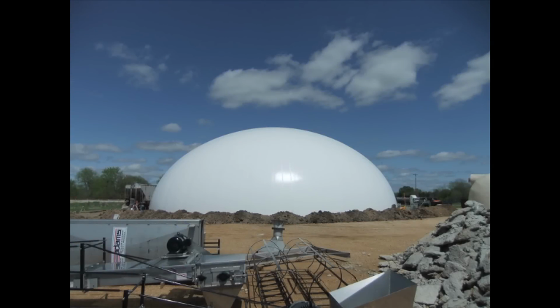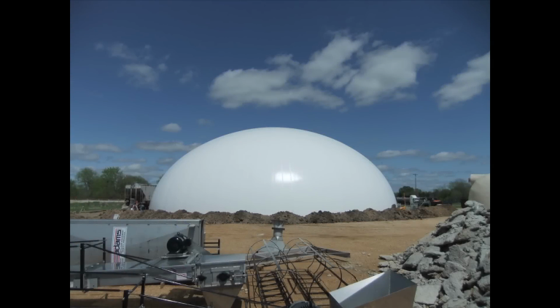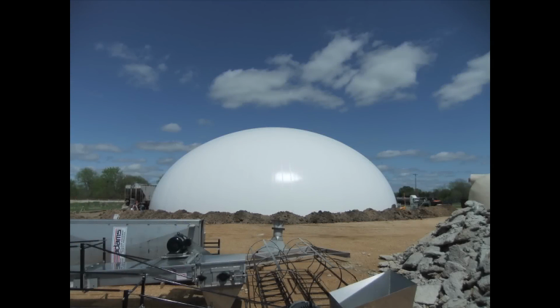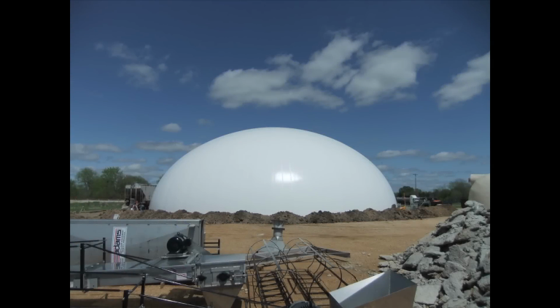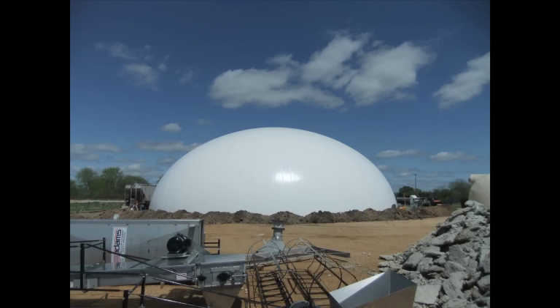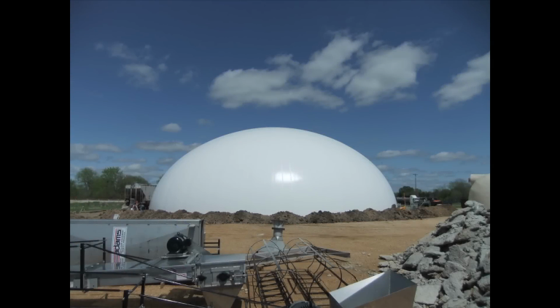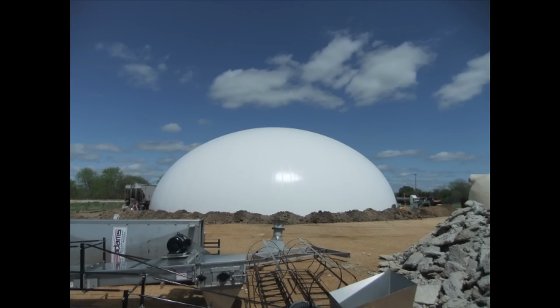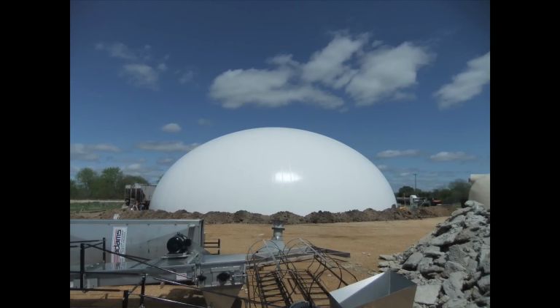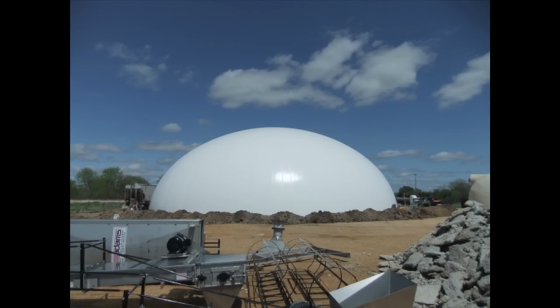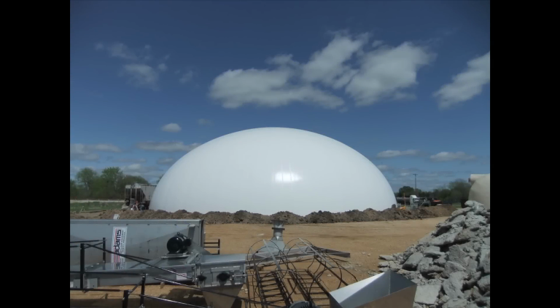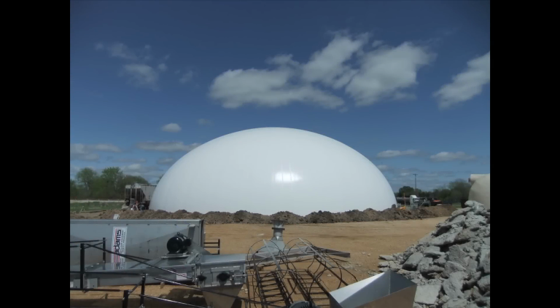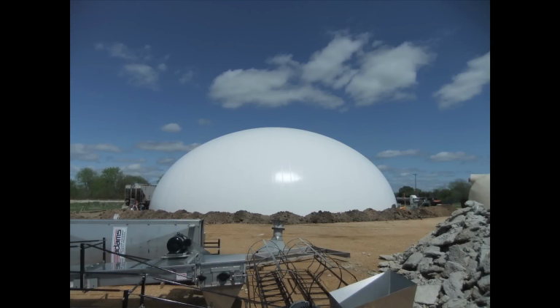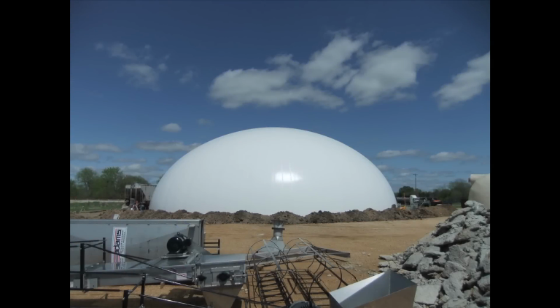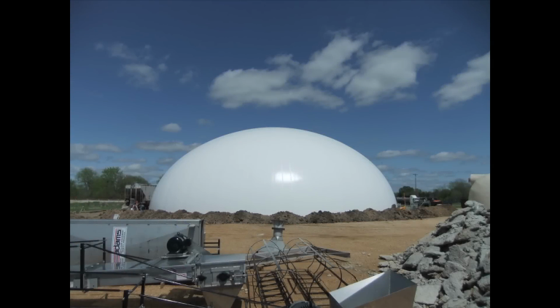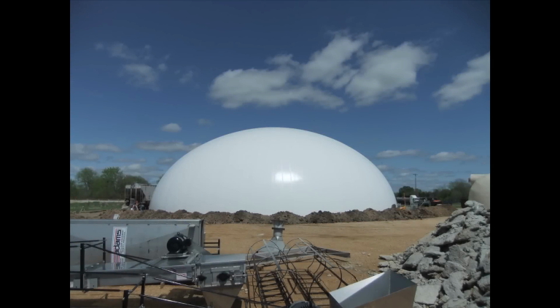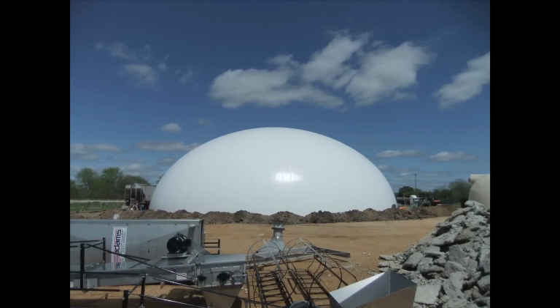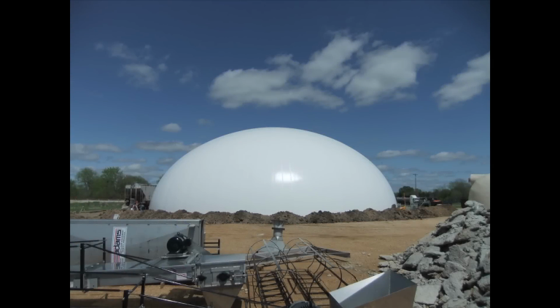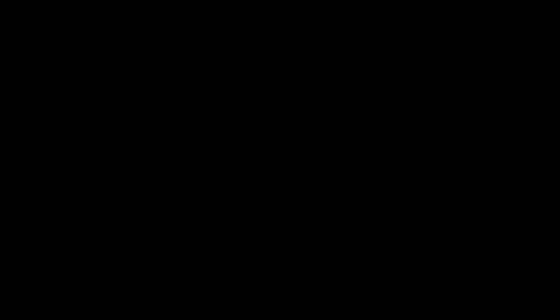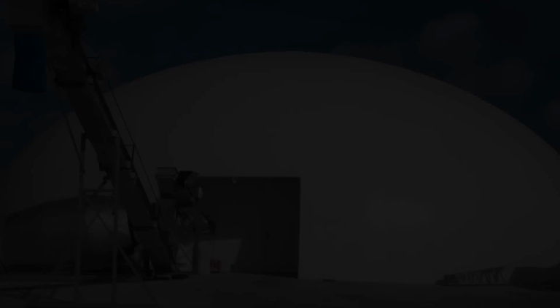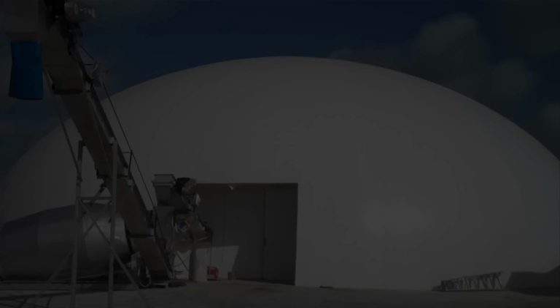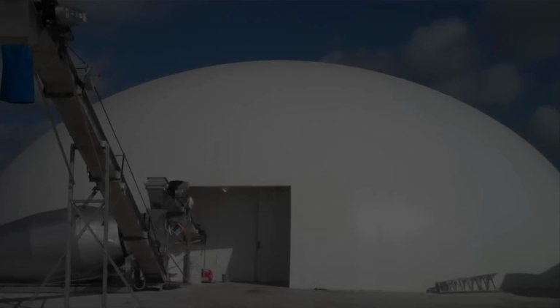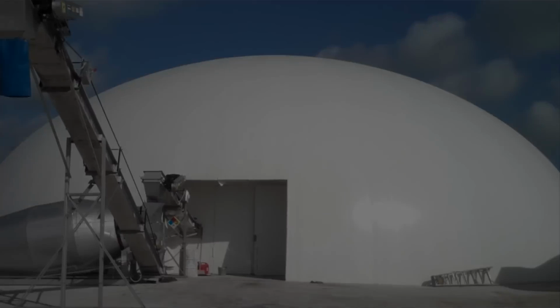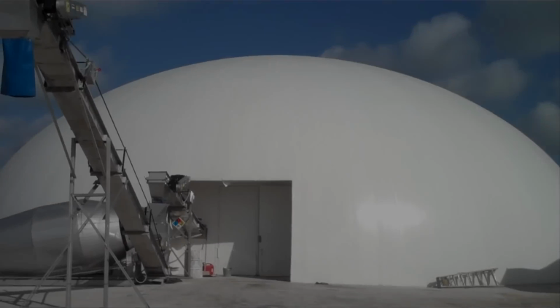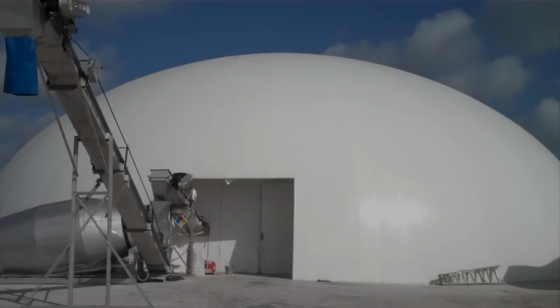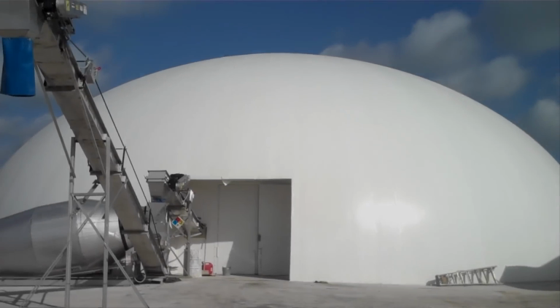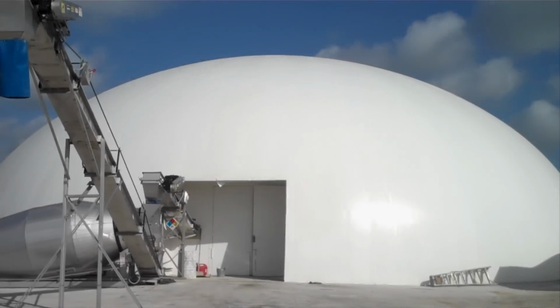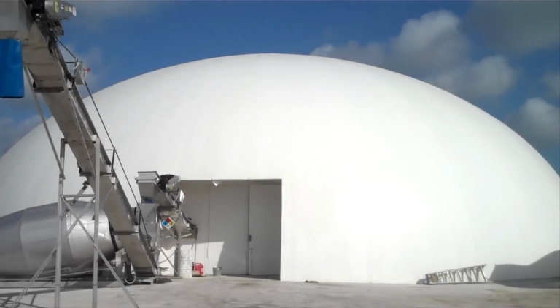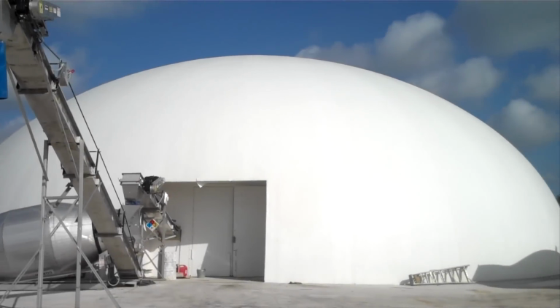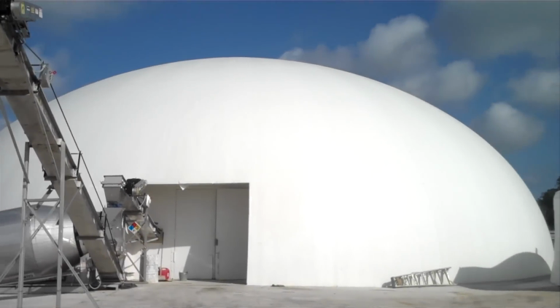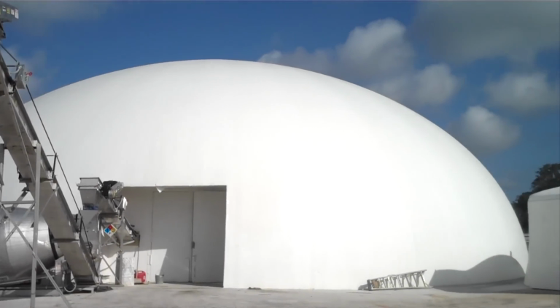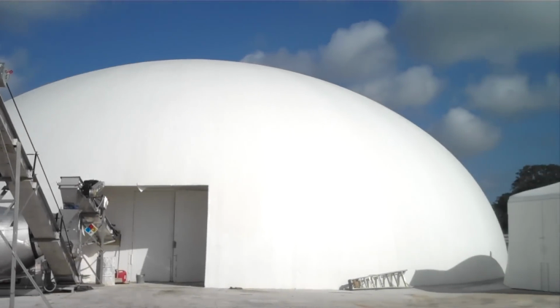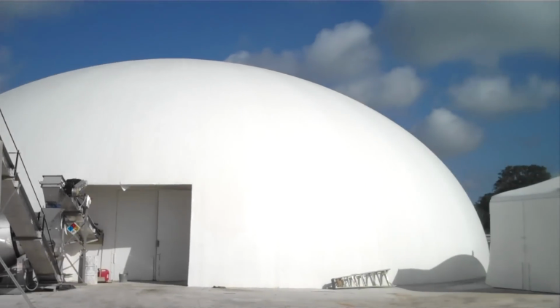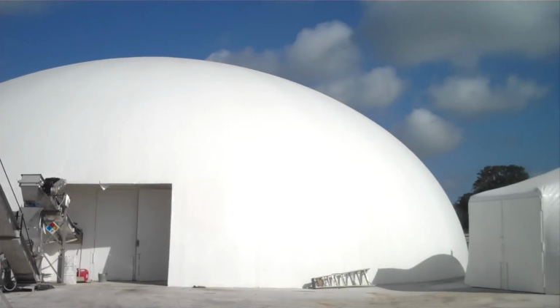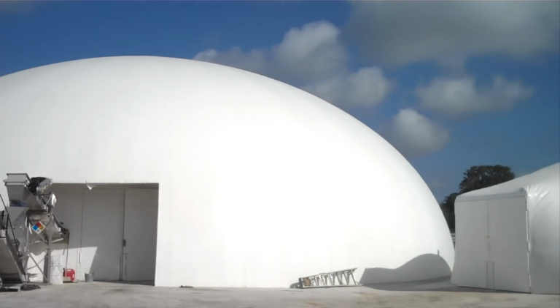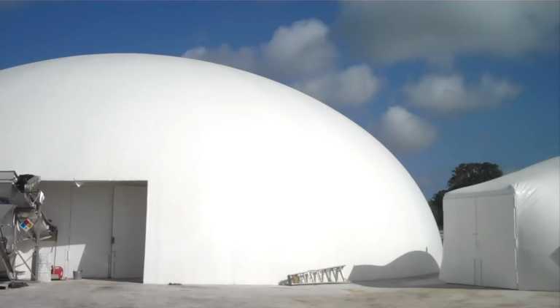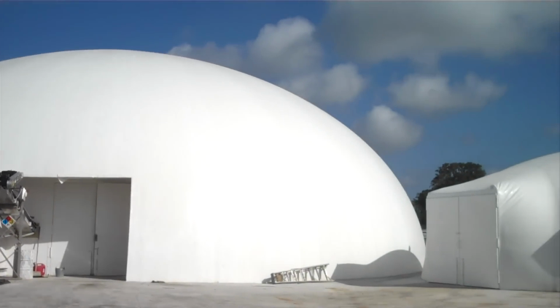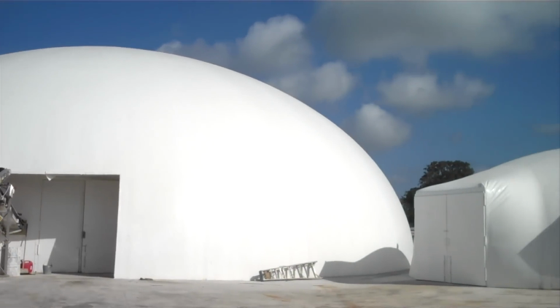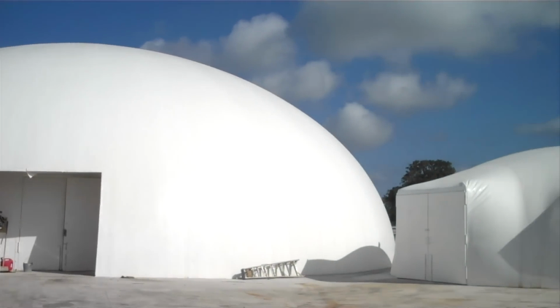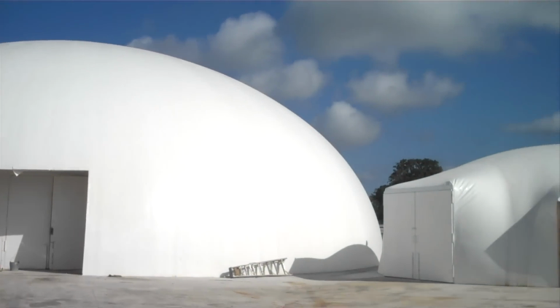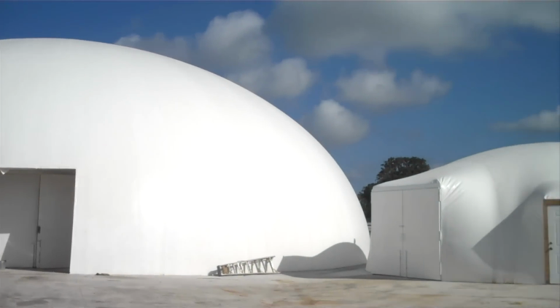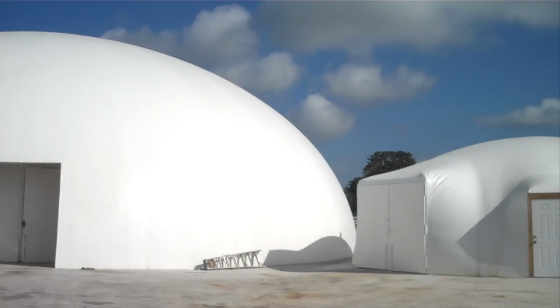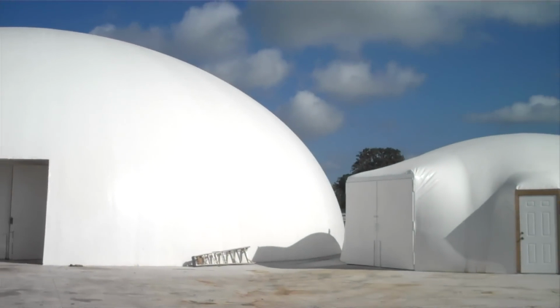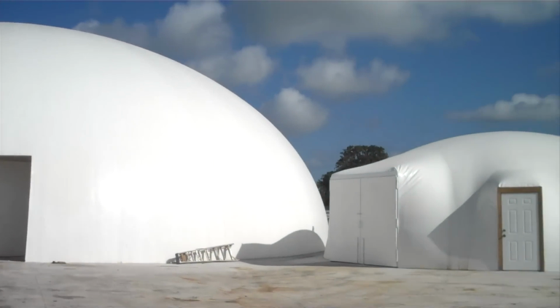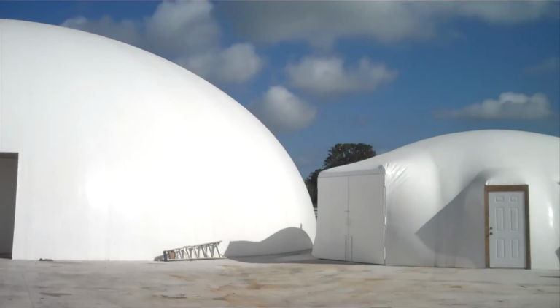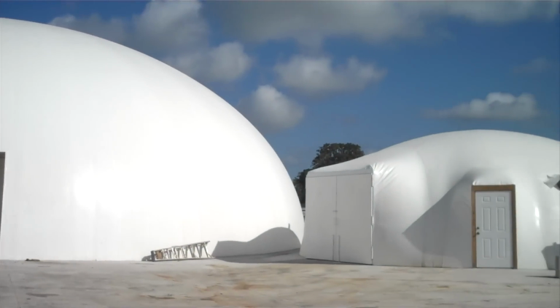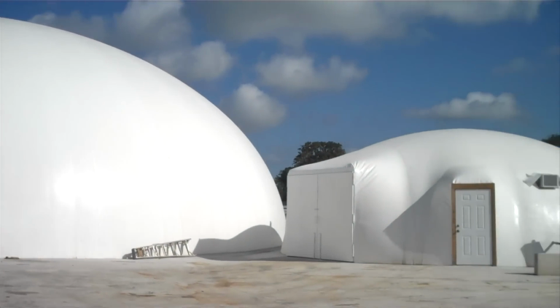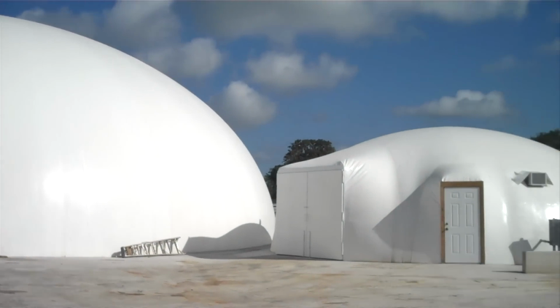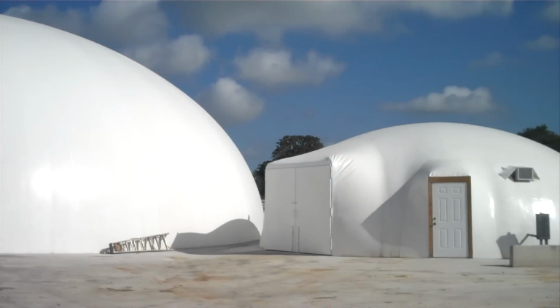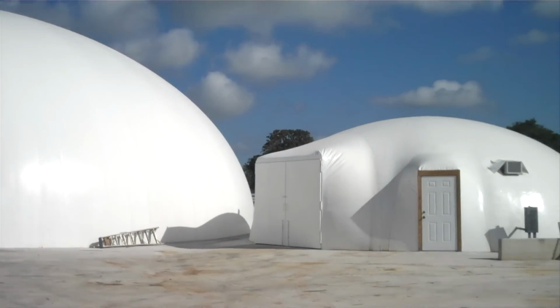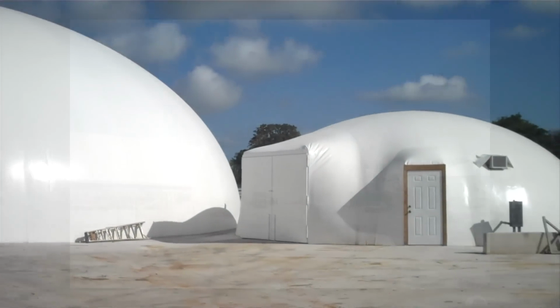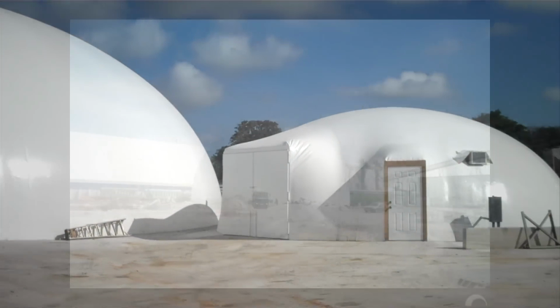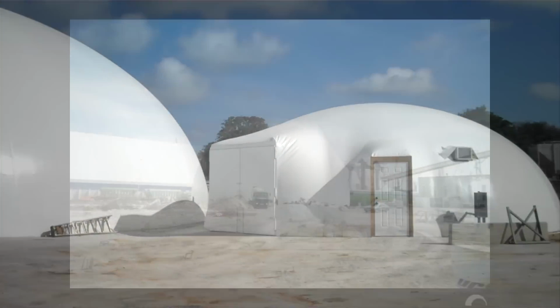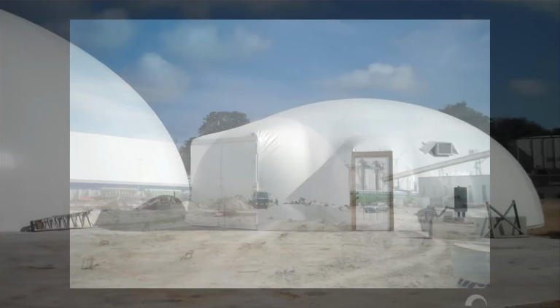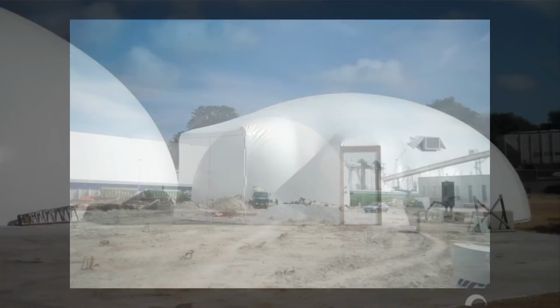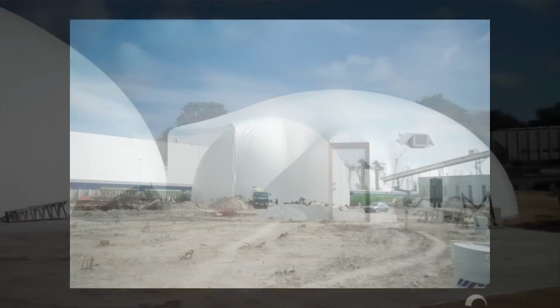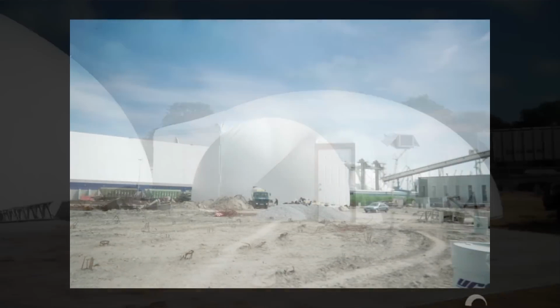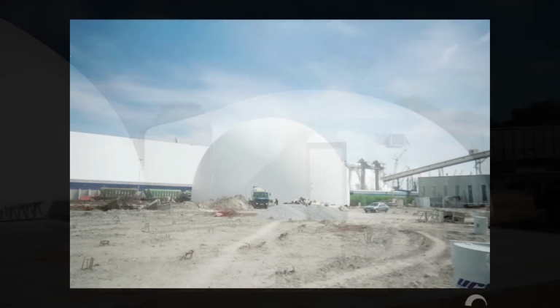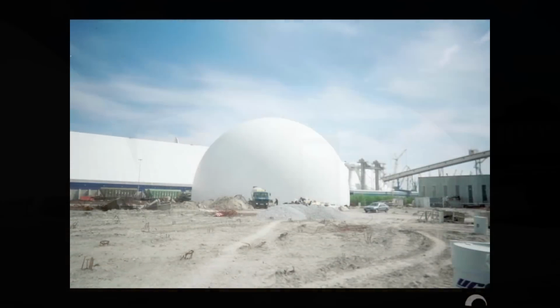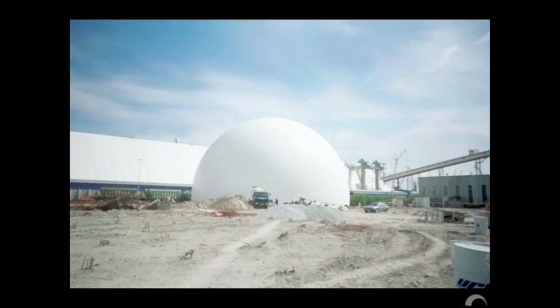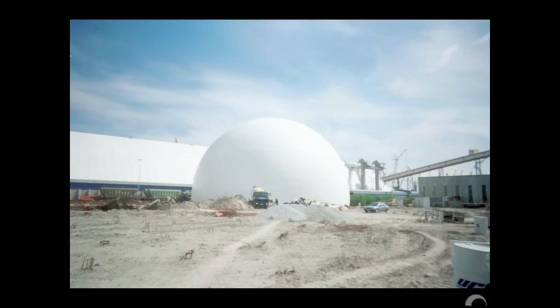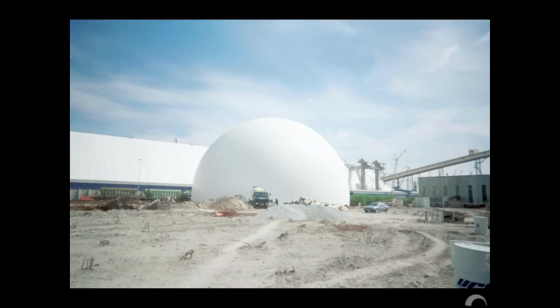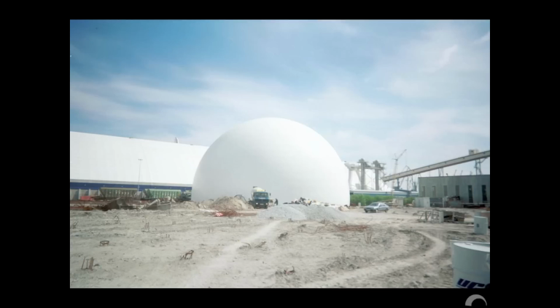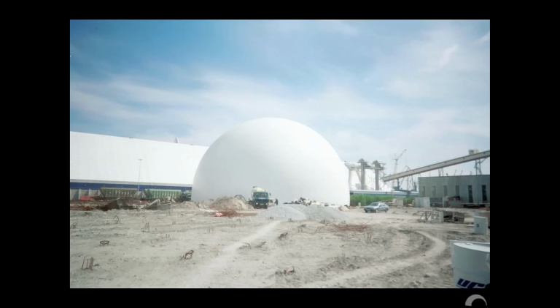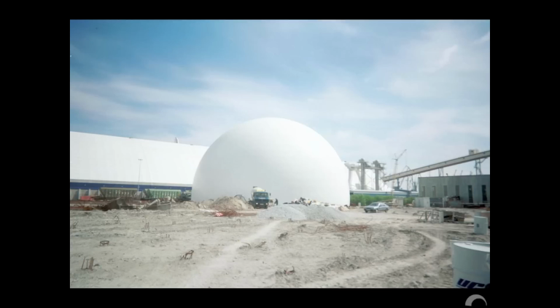A monolithic dome is a superstructure. It's a superstructure ideally suited to be a blend plant. Here's why.